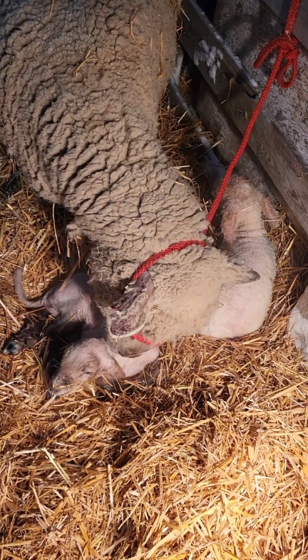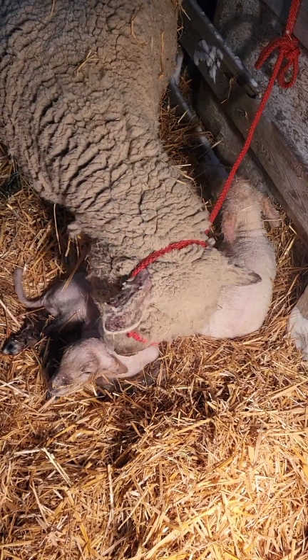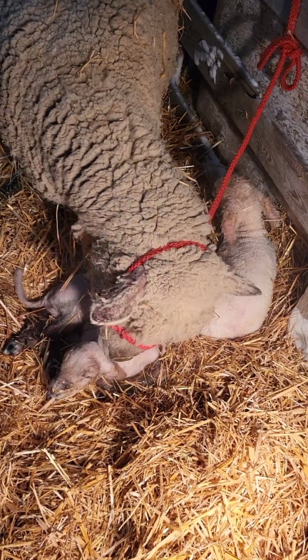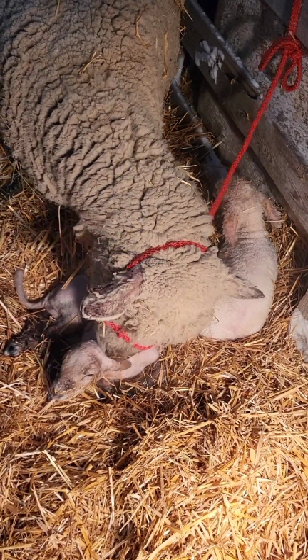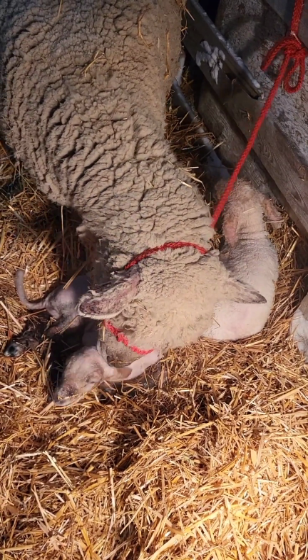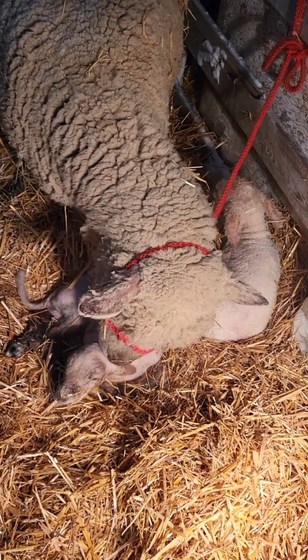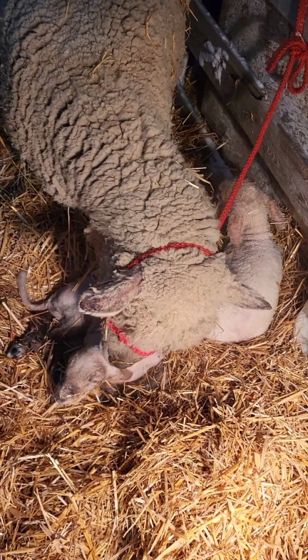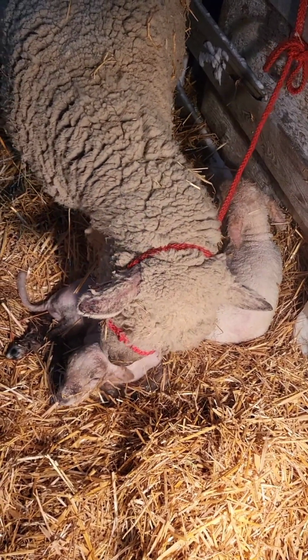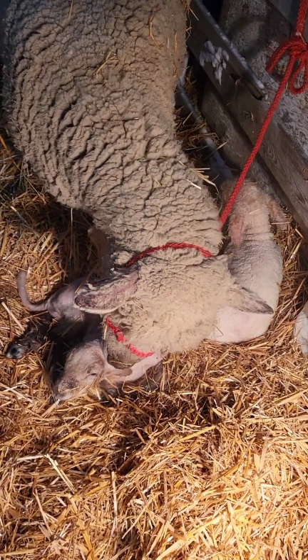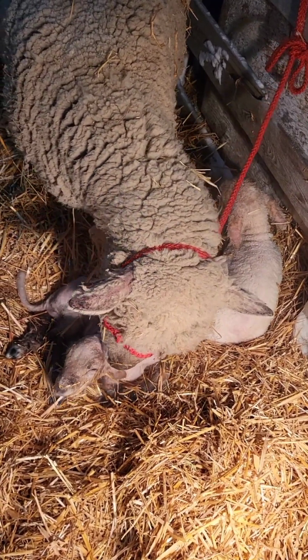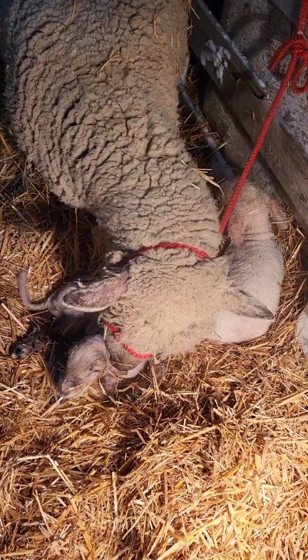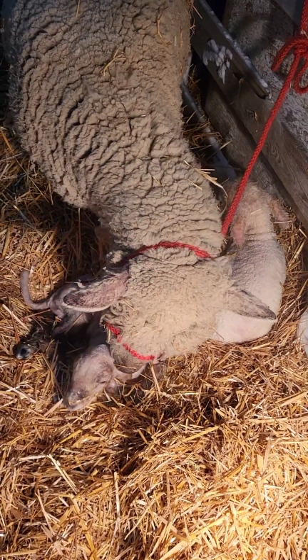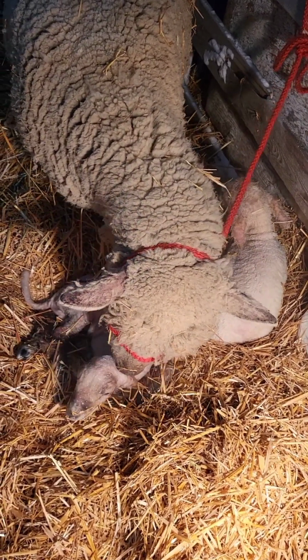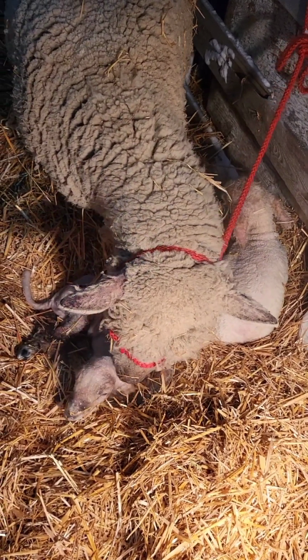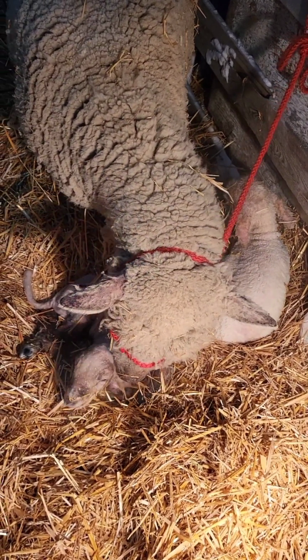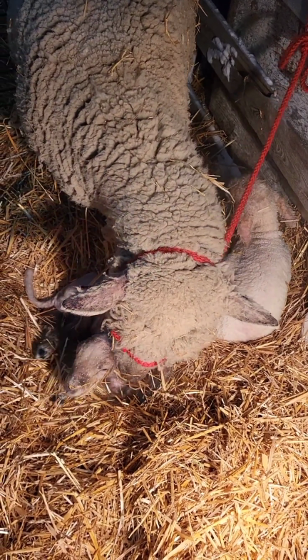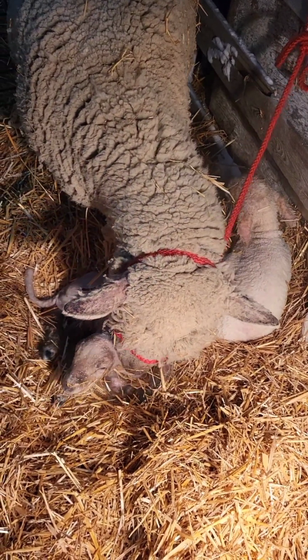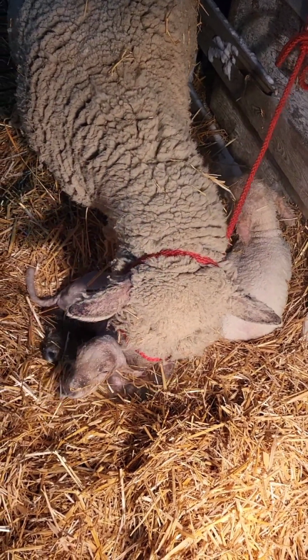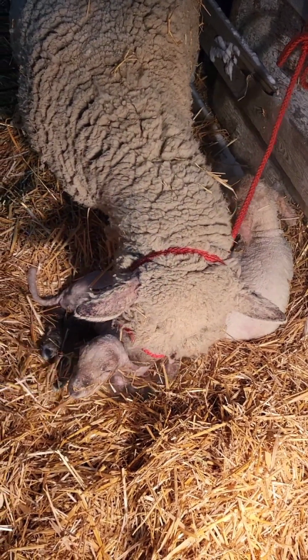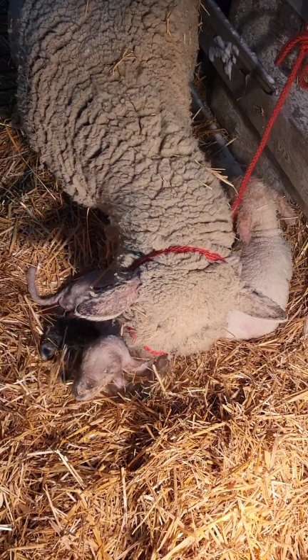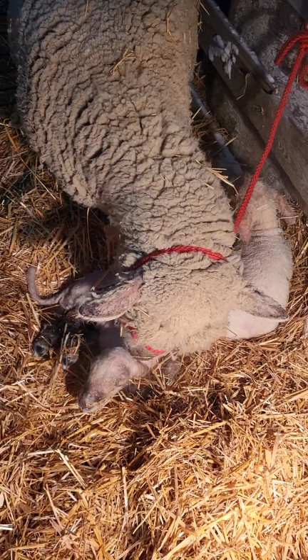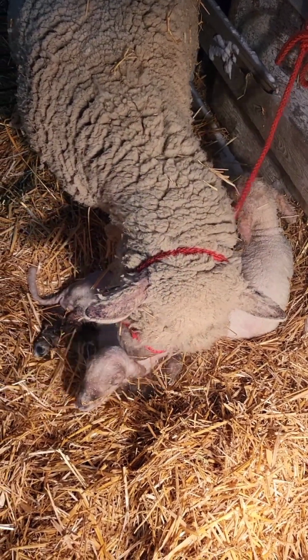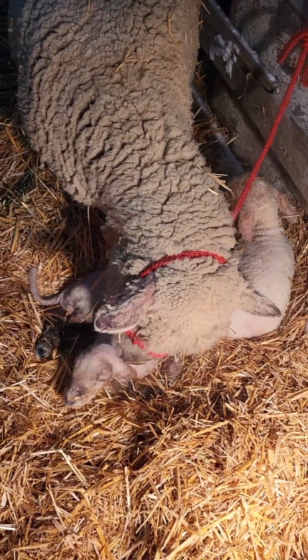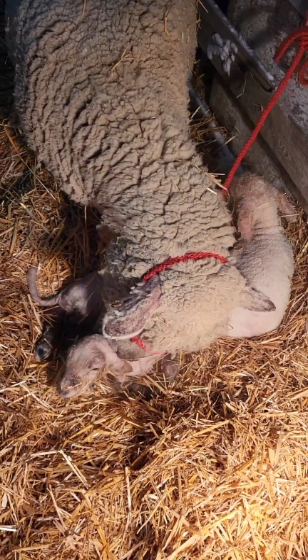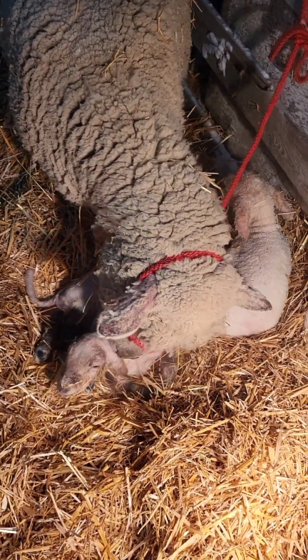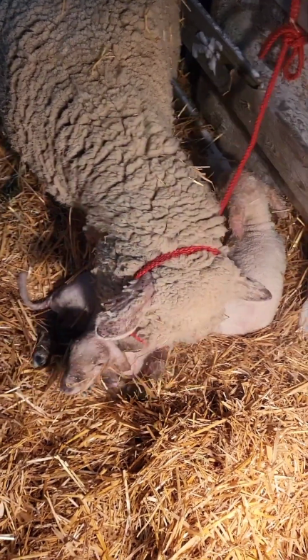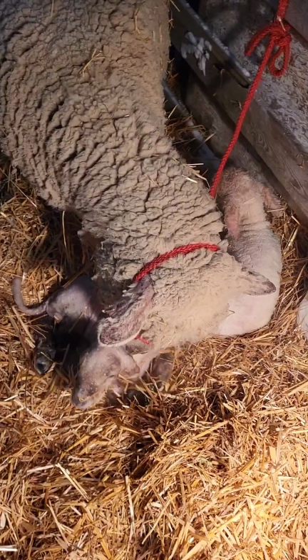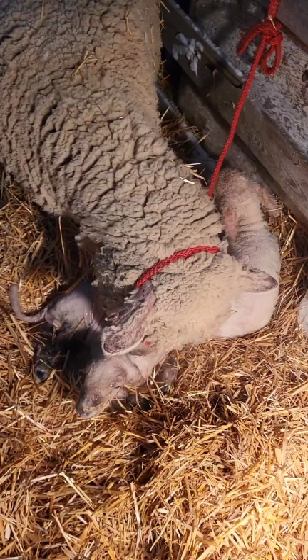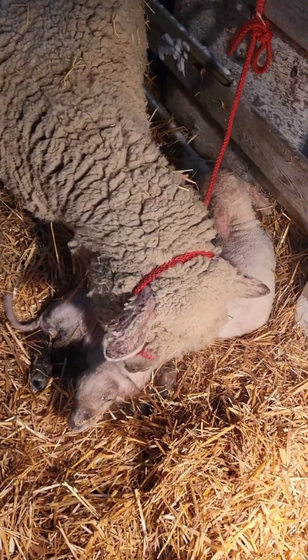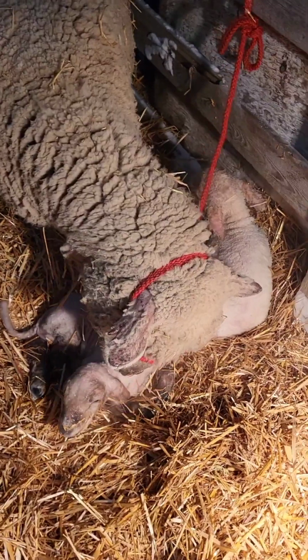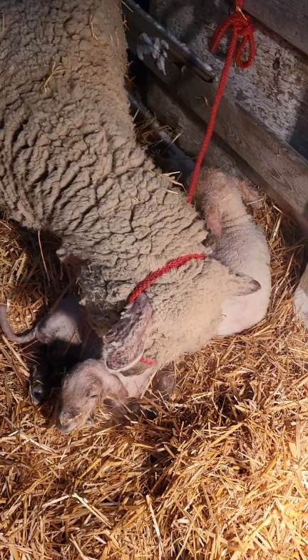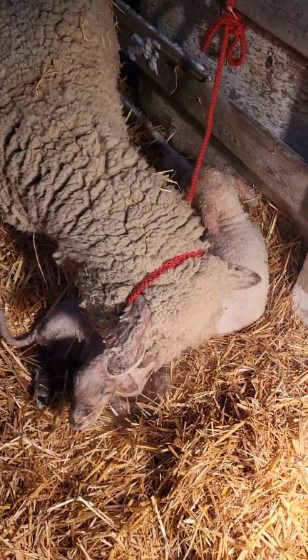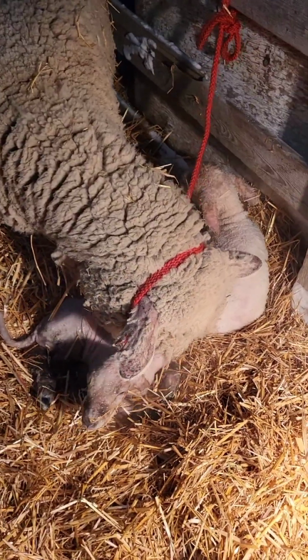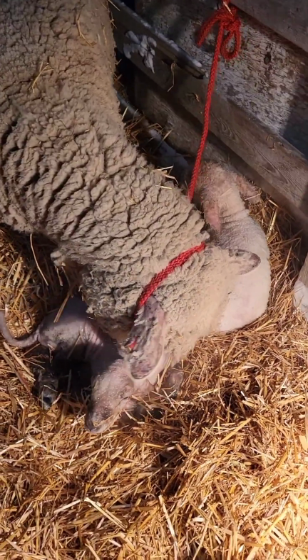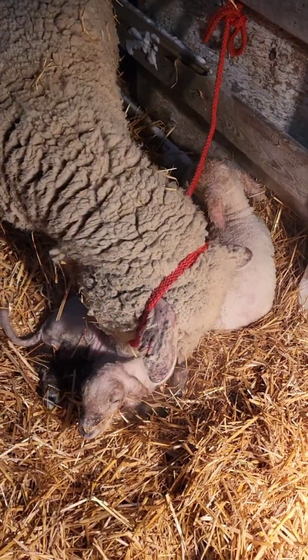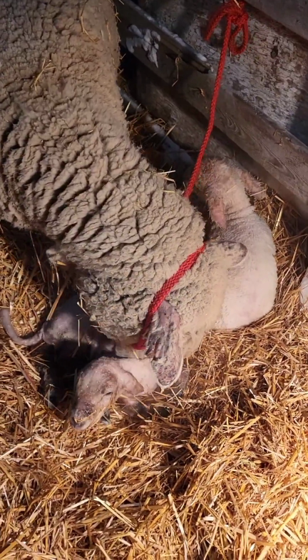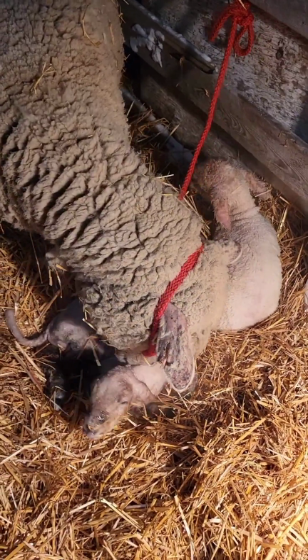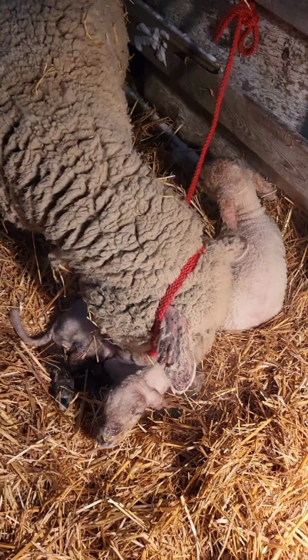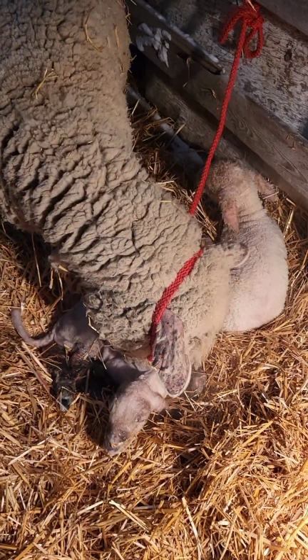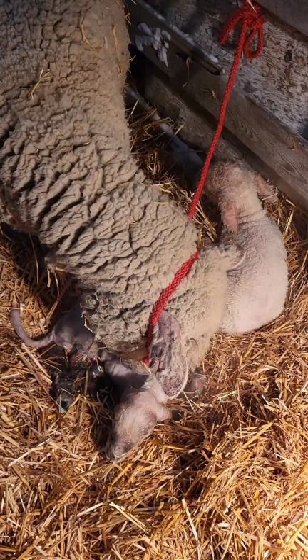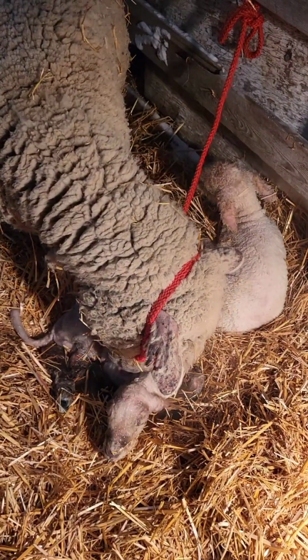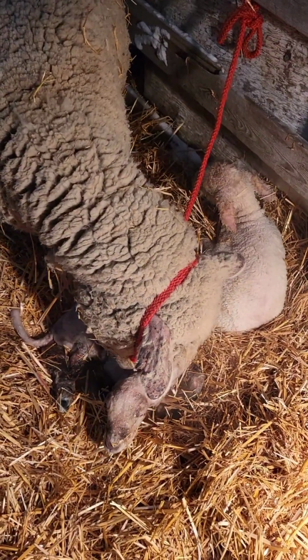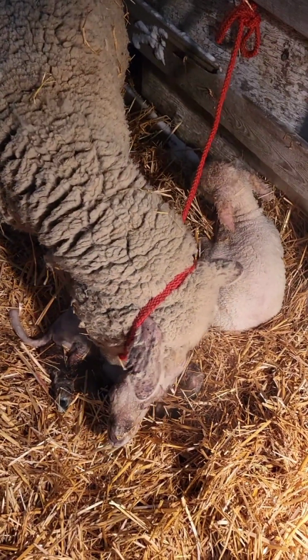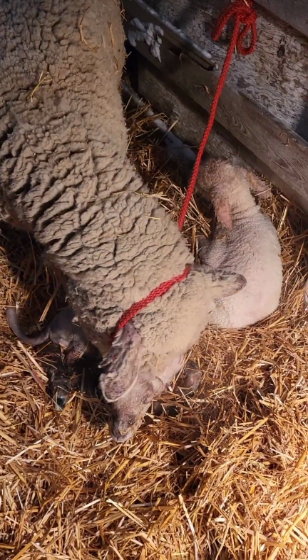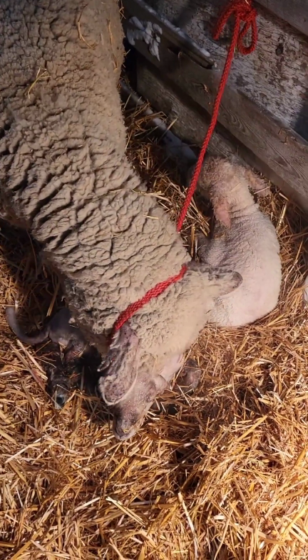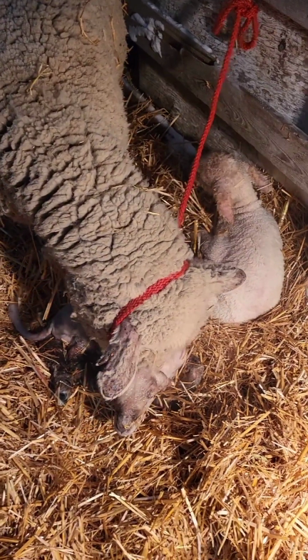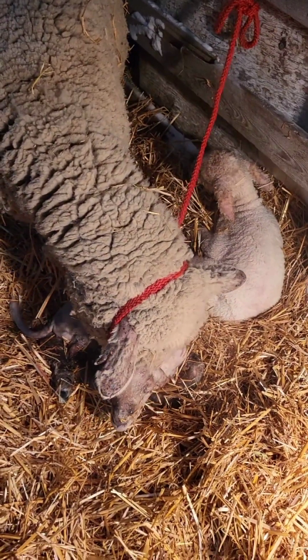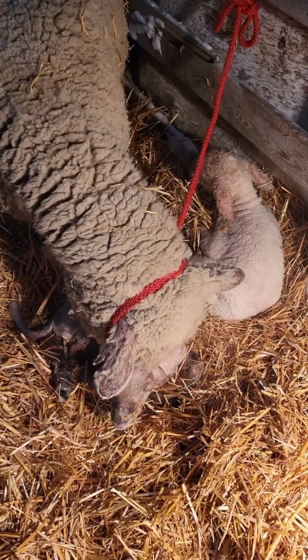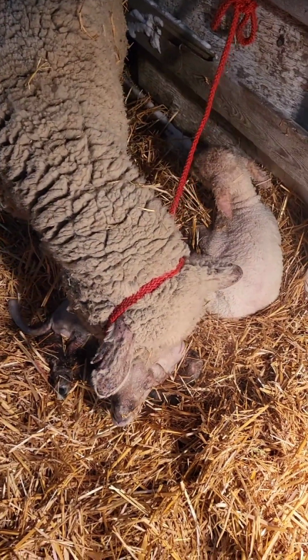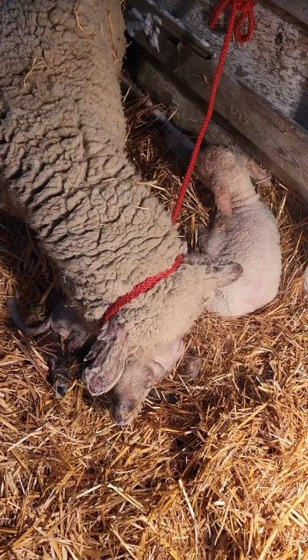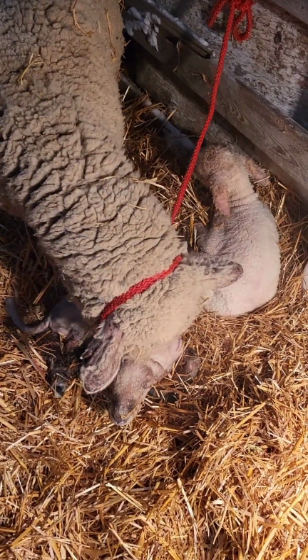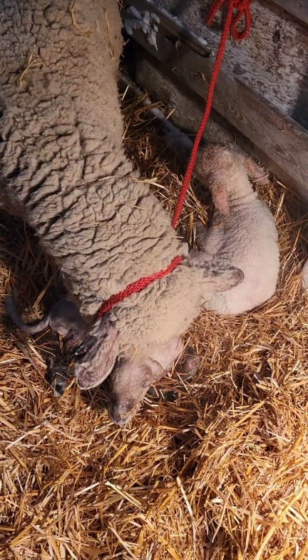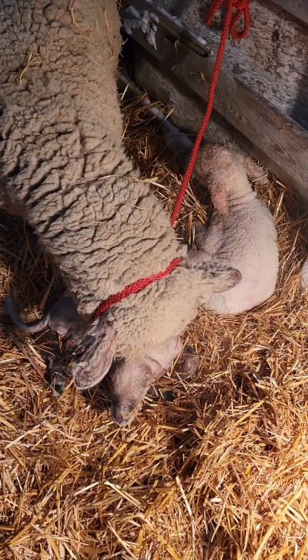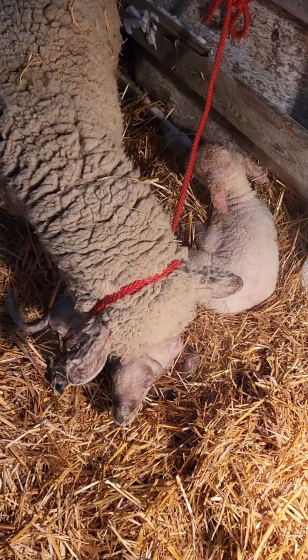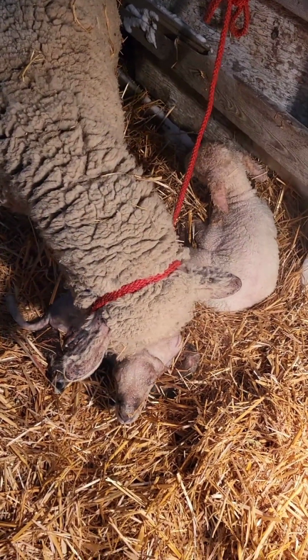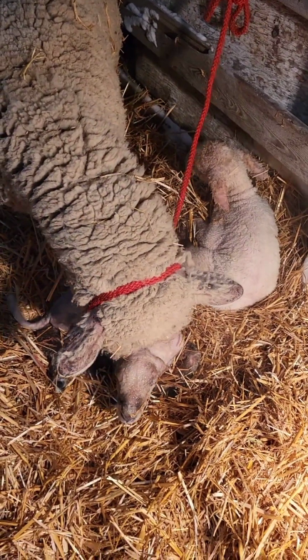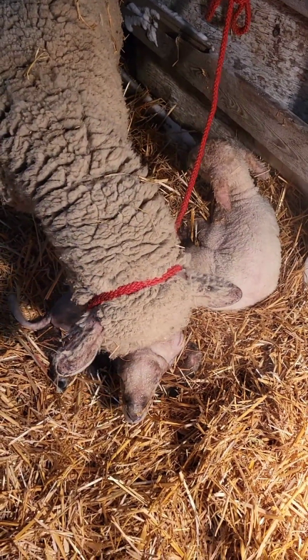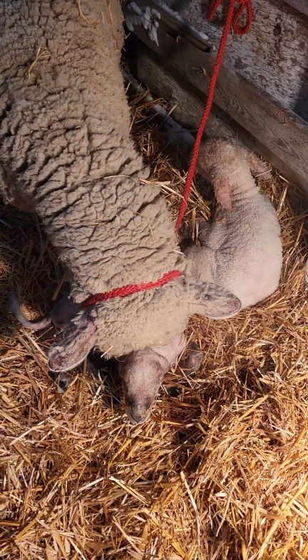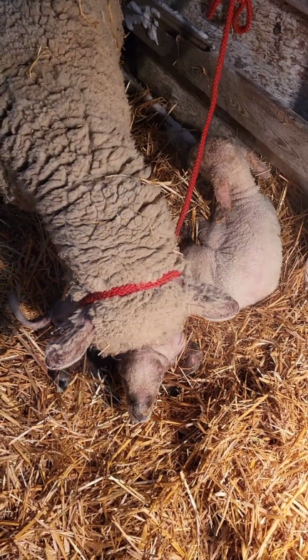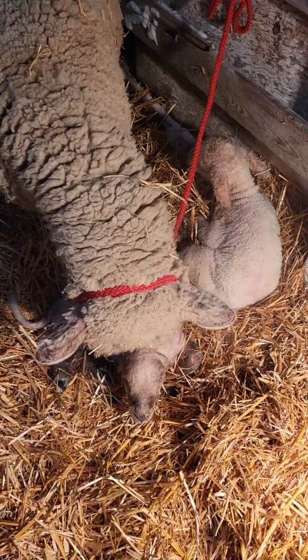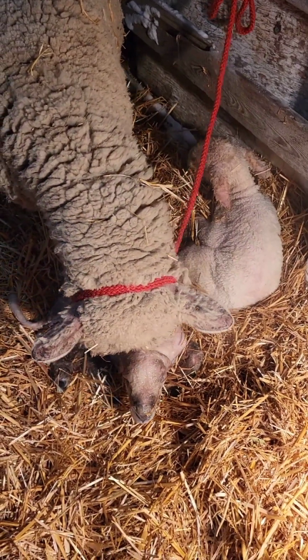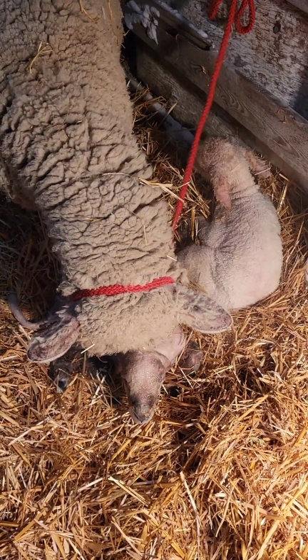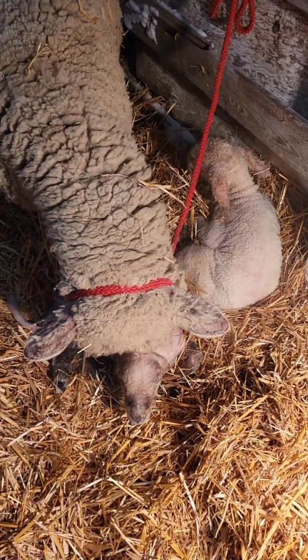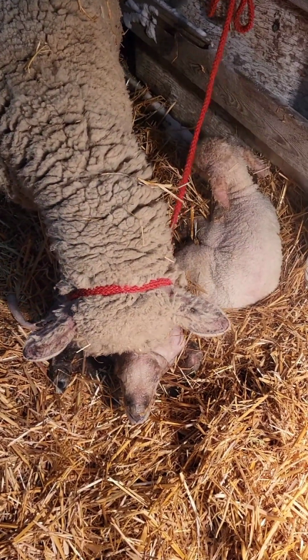This is Nikki with Sheep Tips with Sheik Livestock. Happy New Year everyone, and even better — happy lambing!